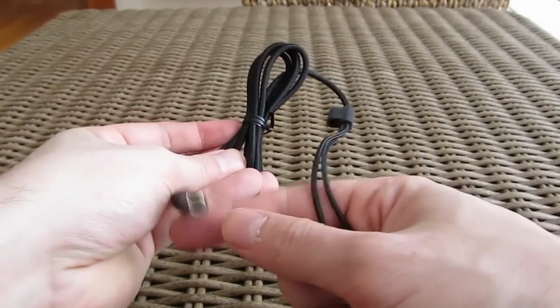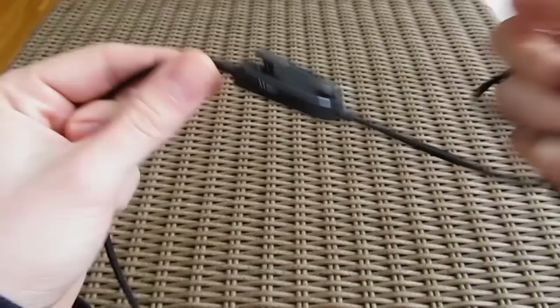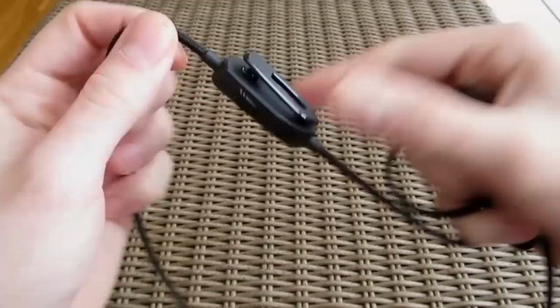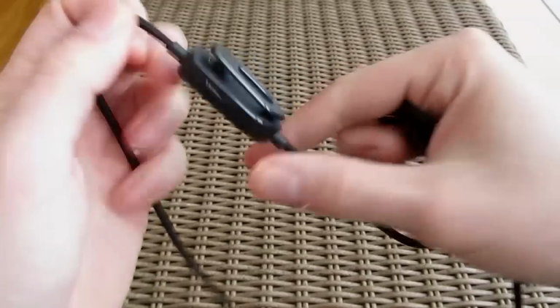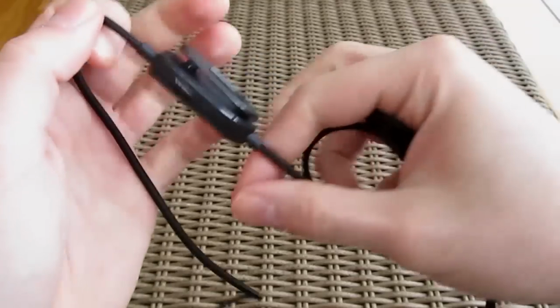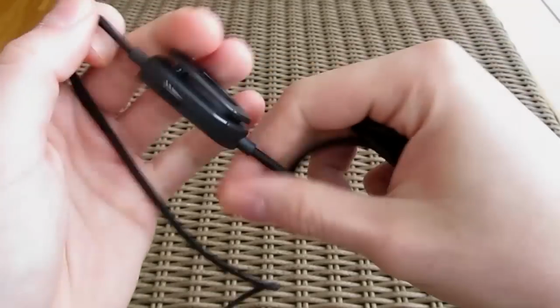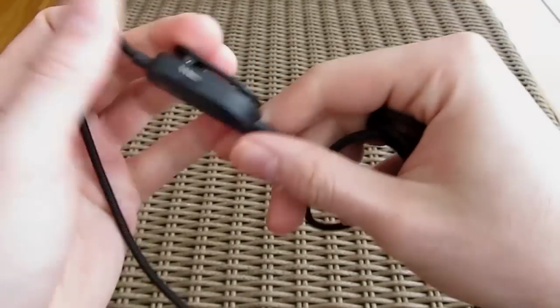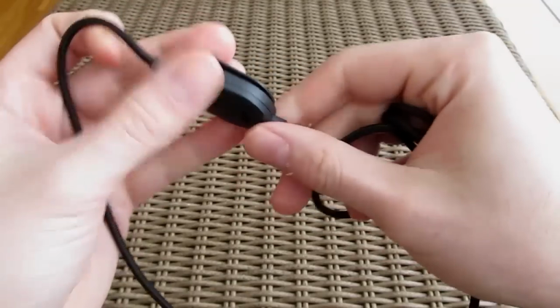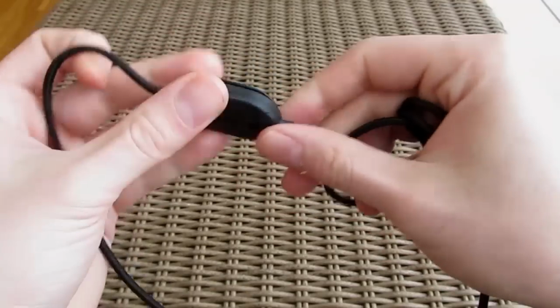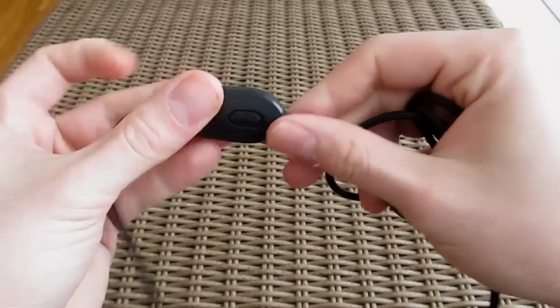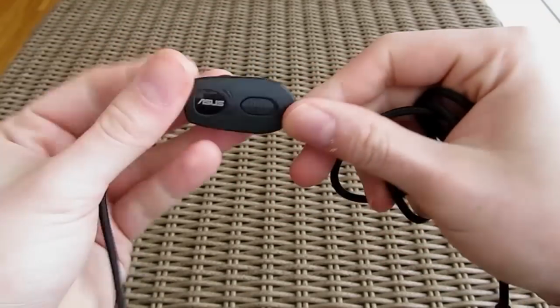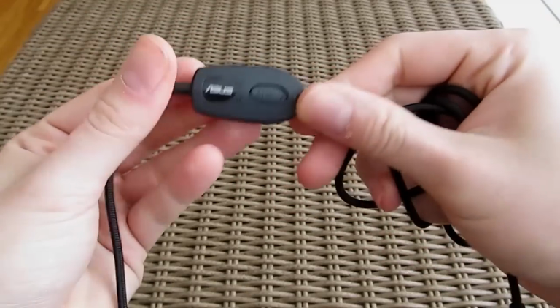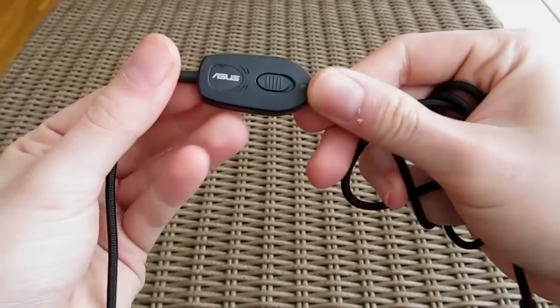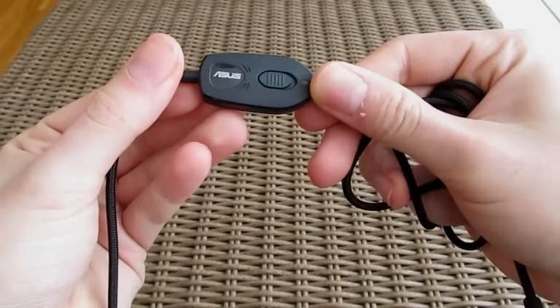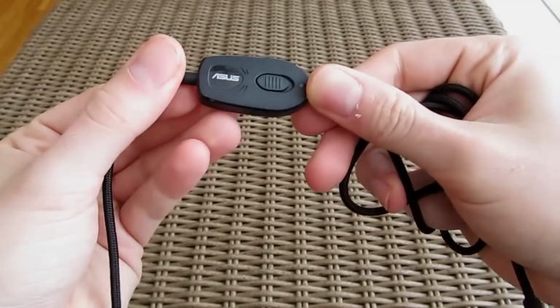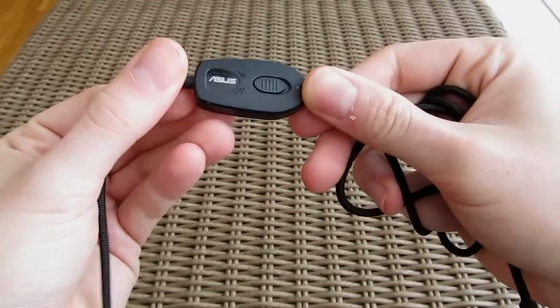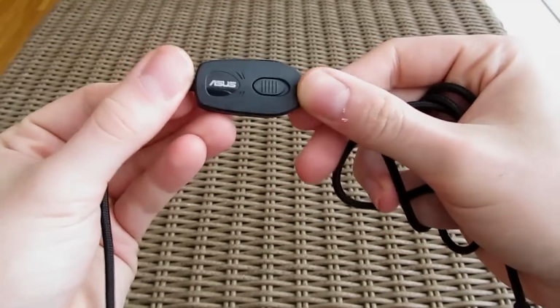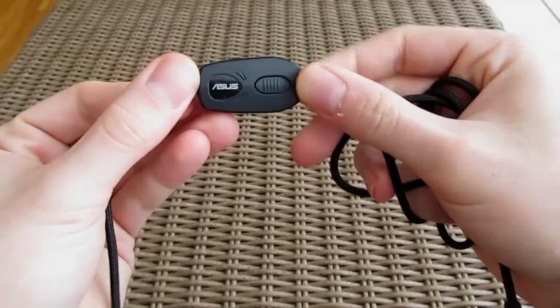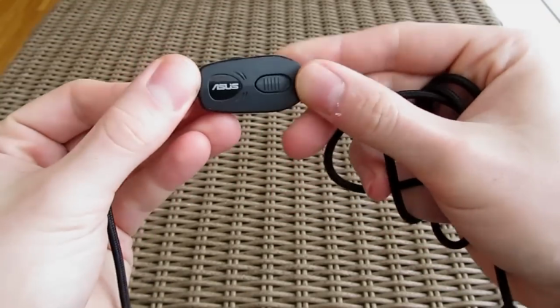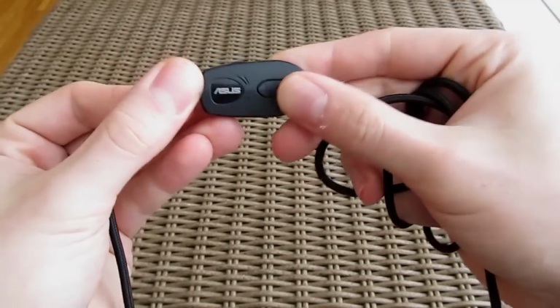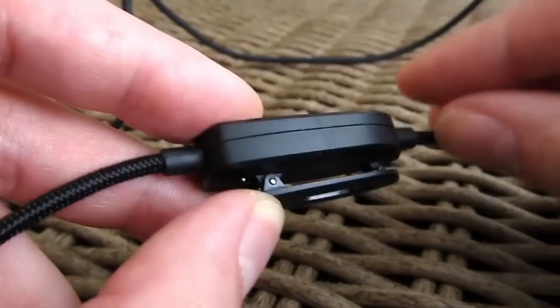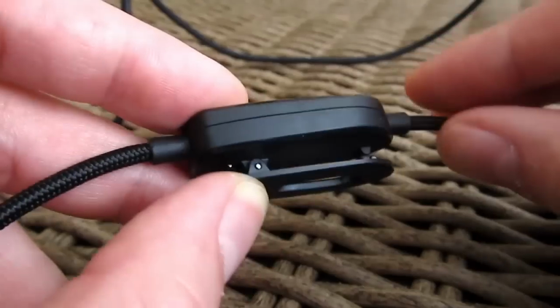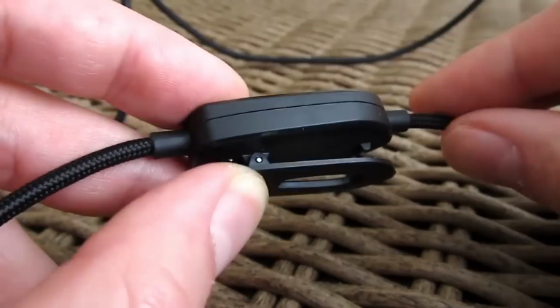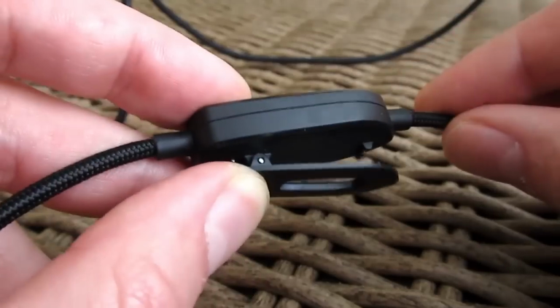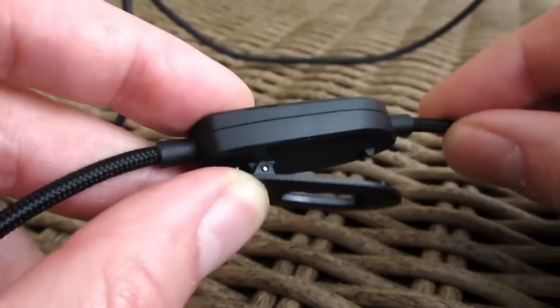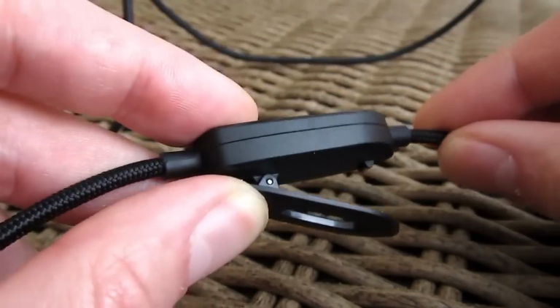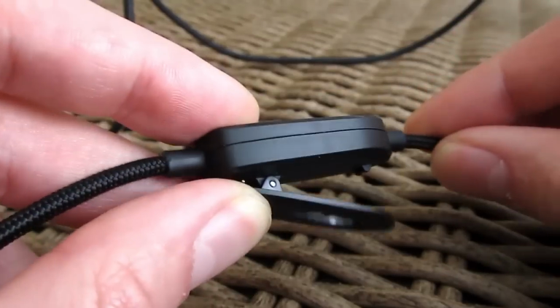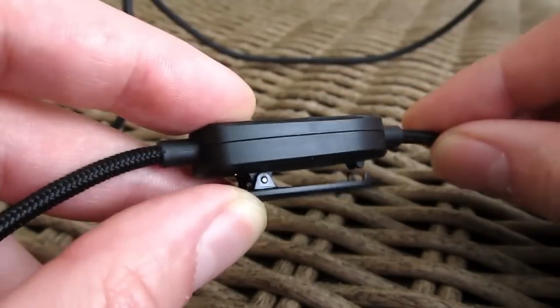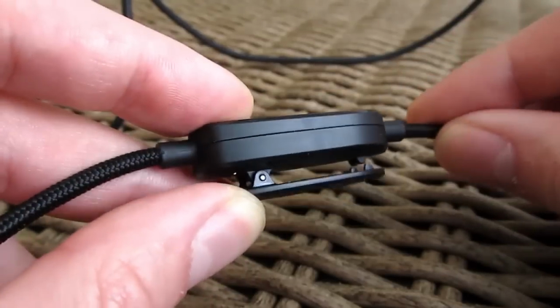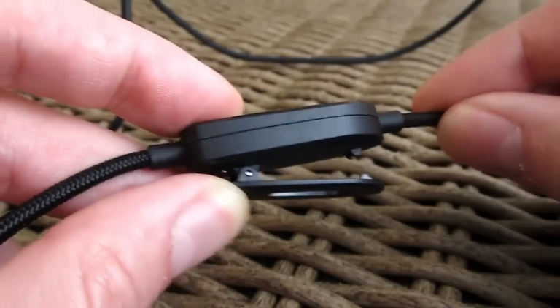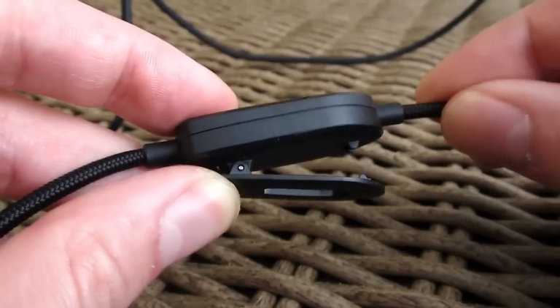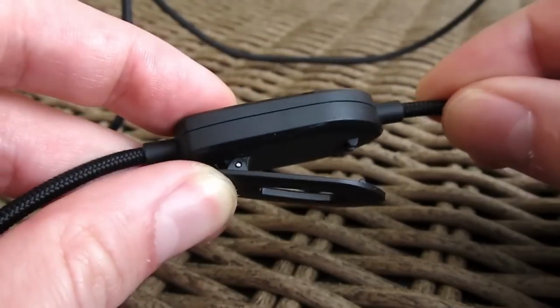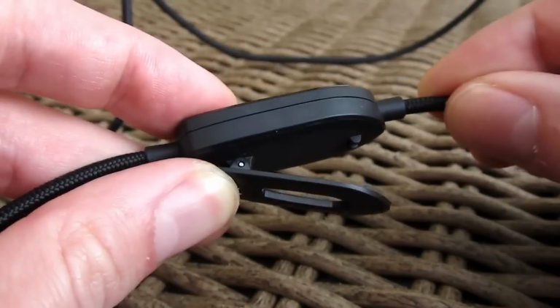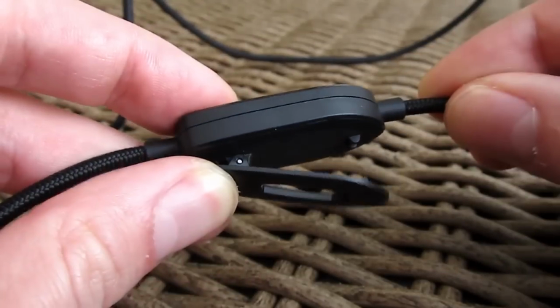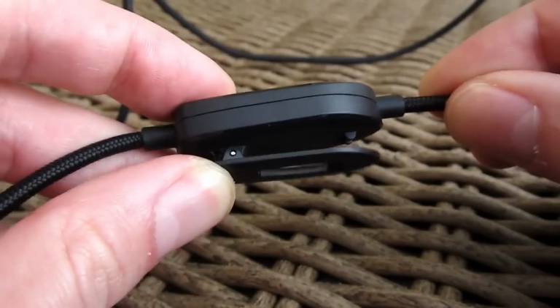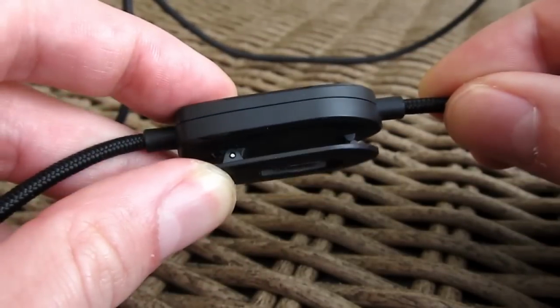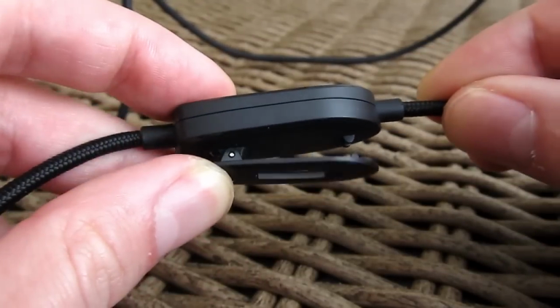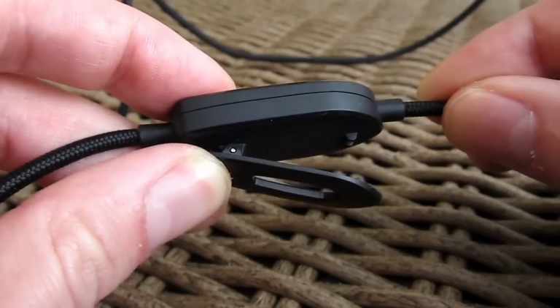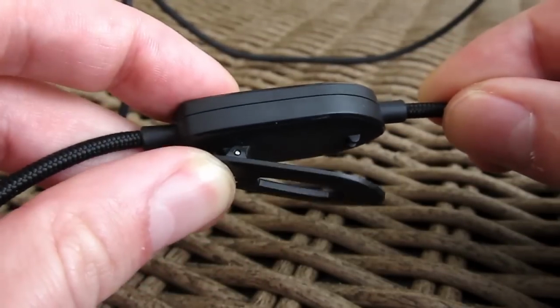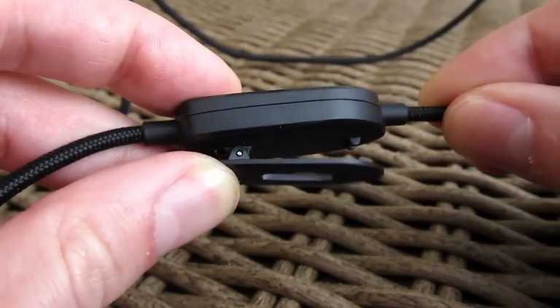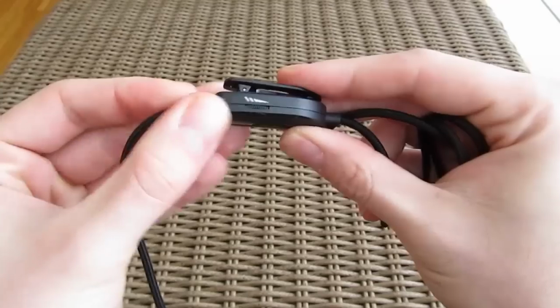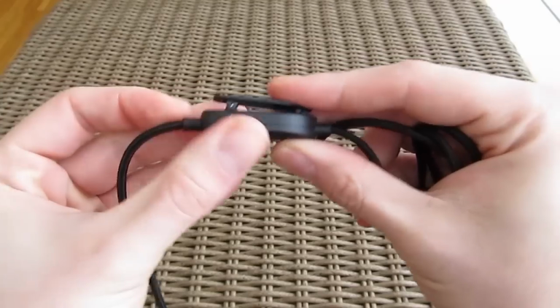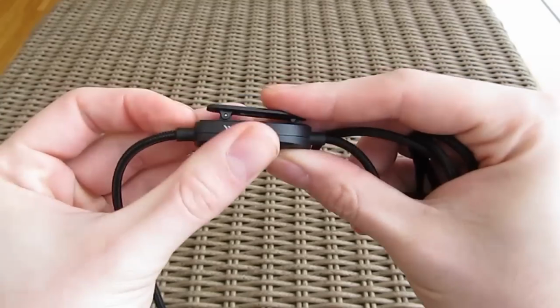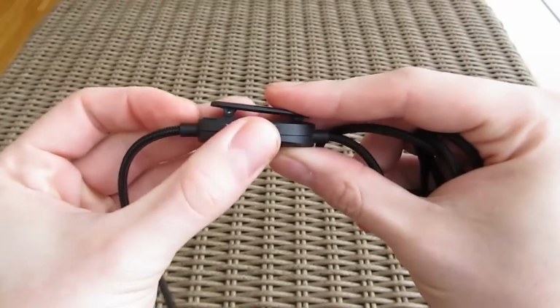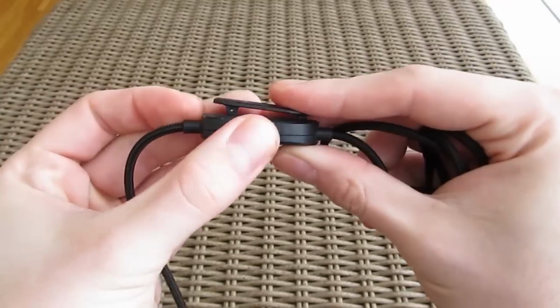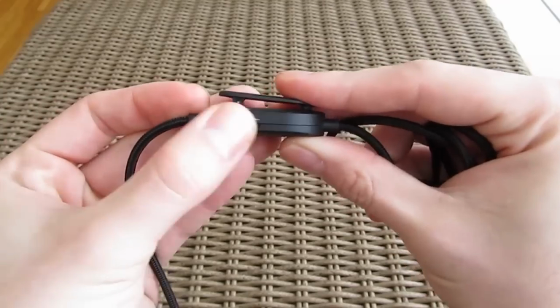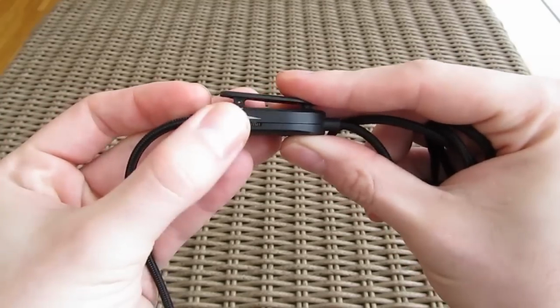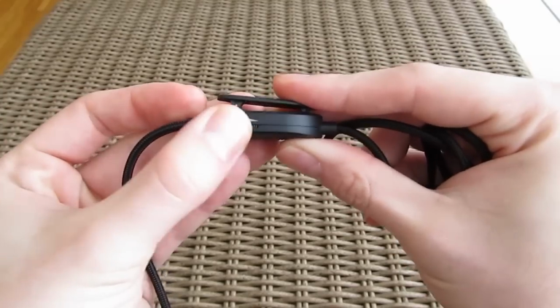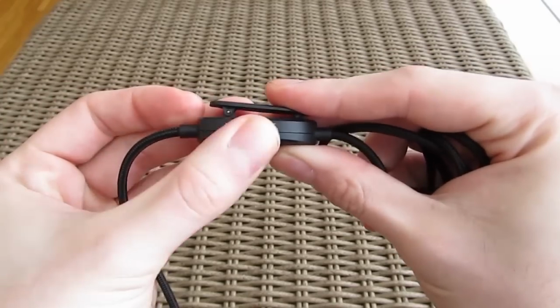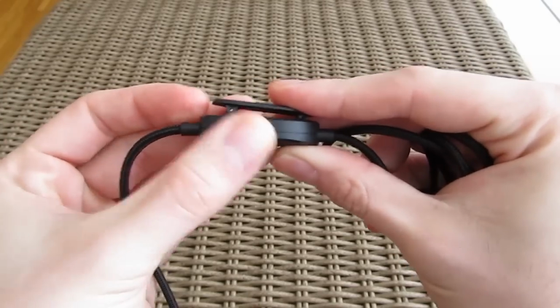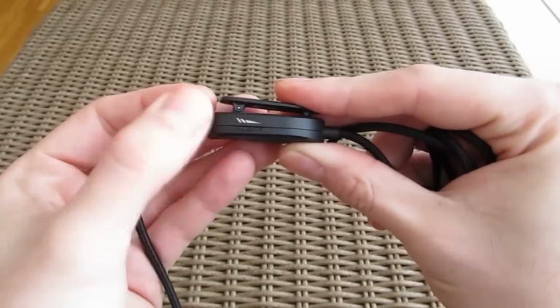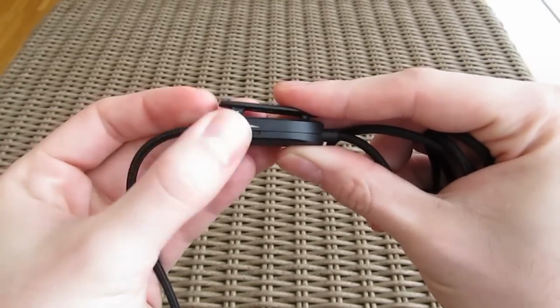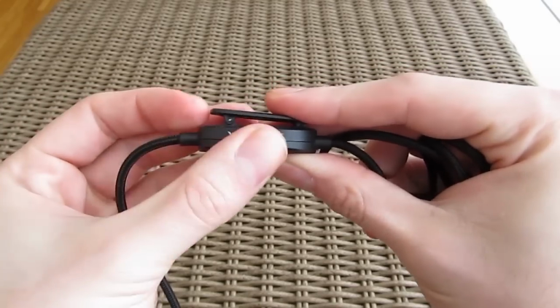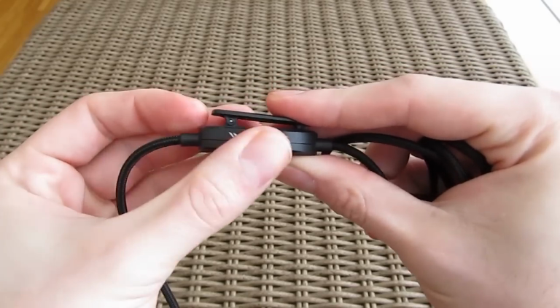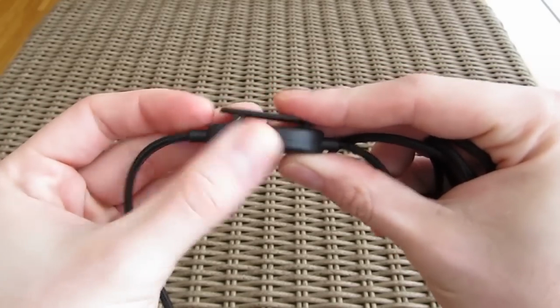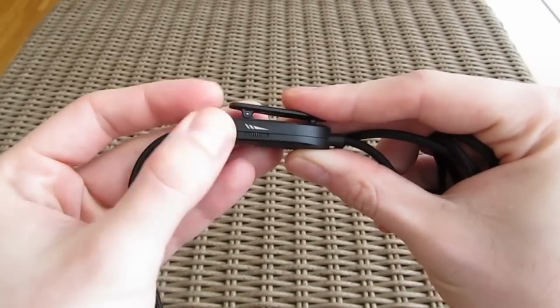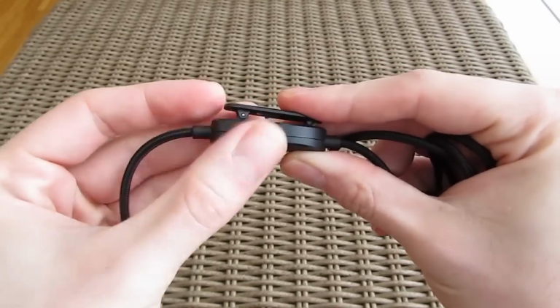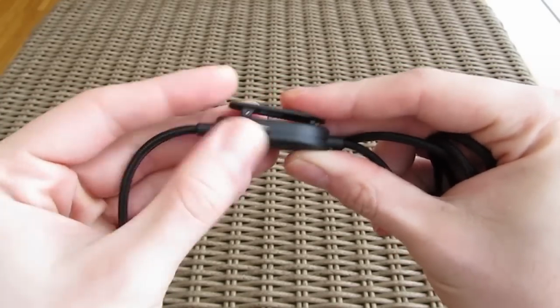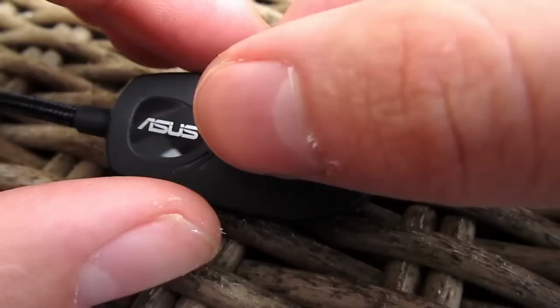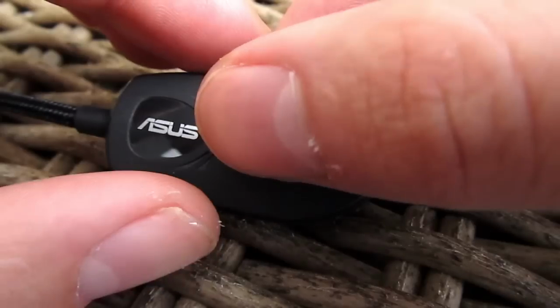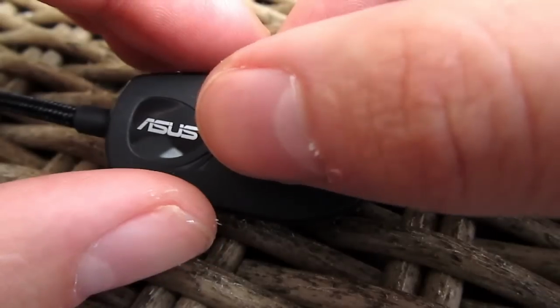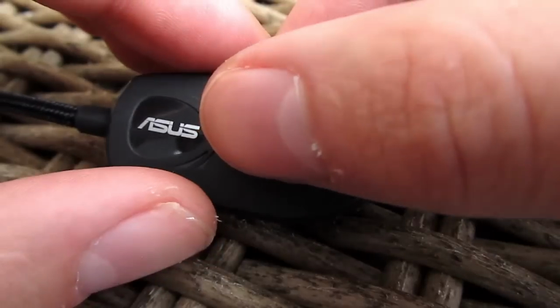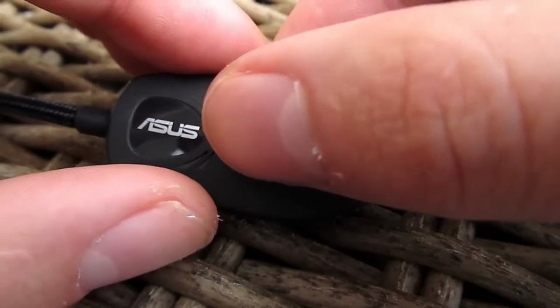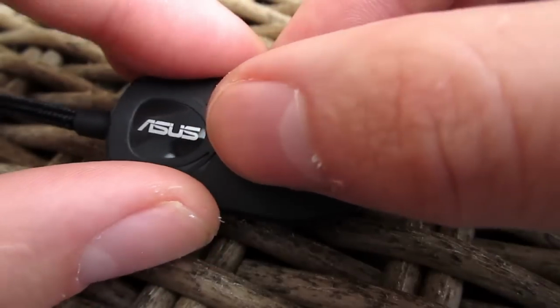Along the main cable you will also find a small controller with a practical clamp on its back, volume up and down, and a microphone mute switch.